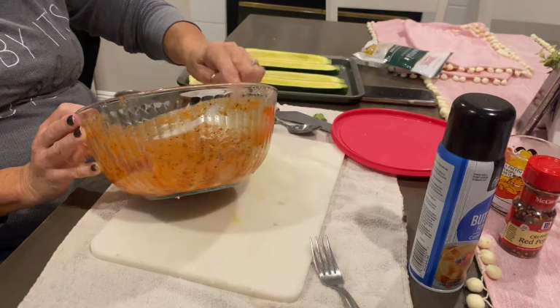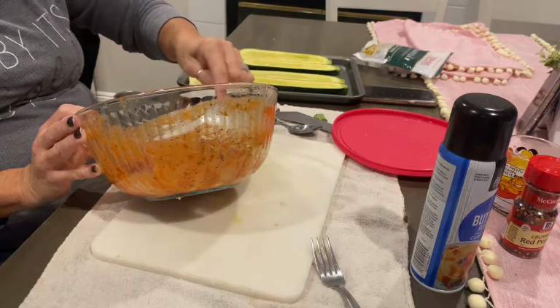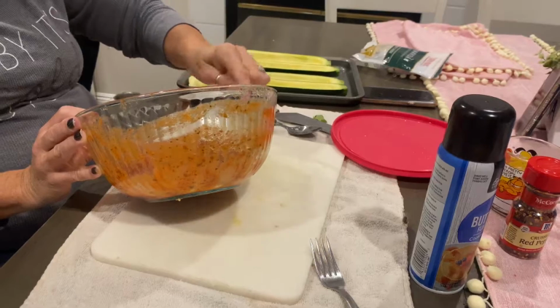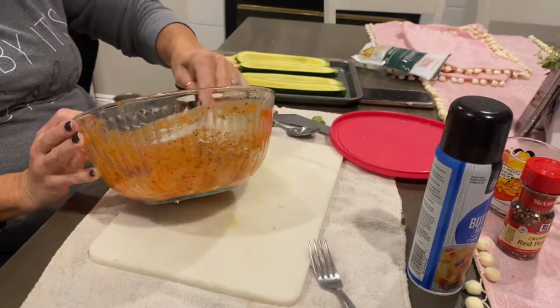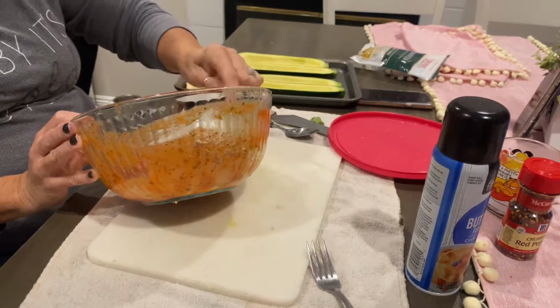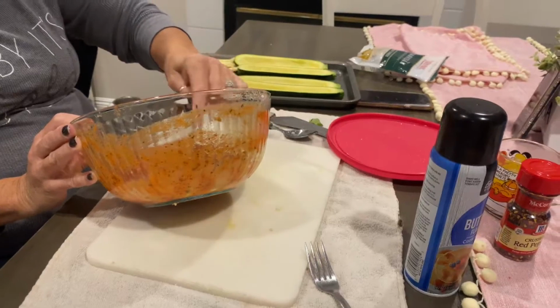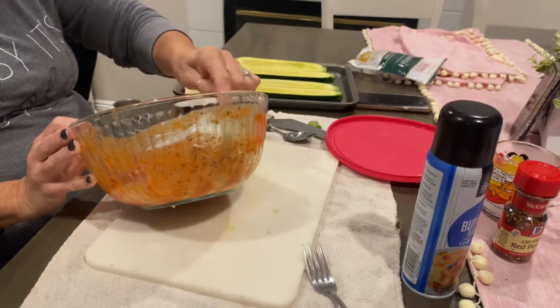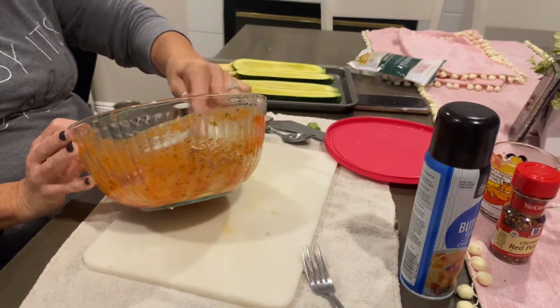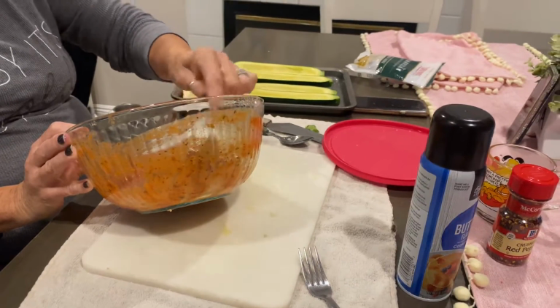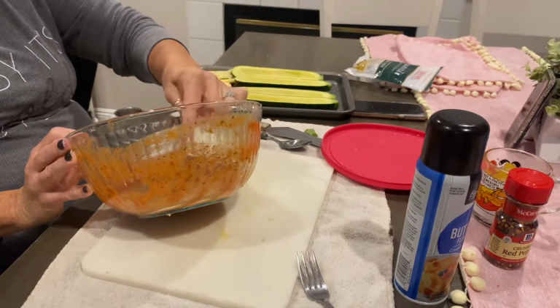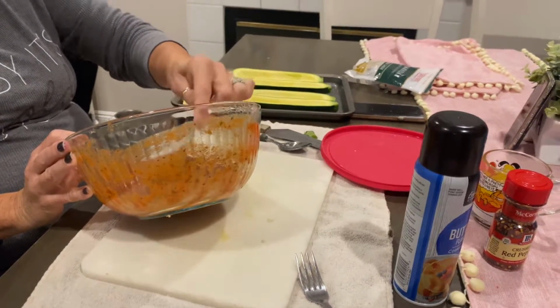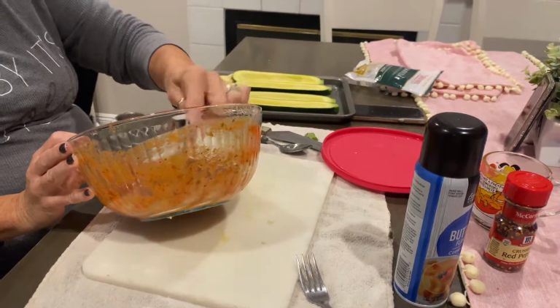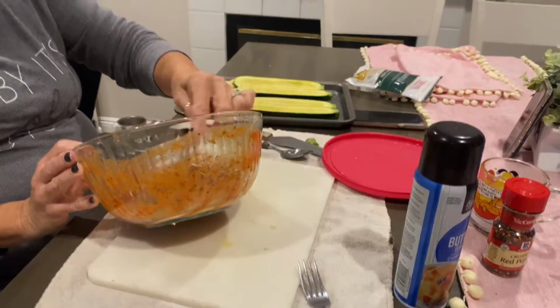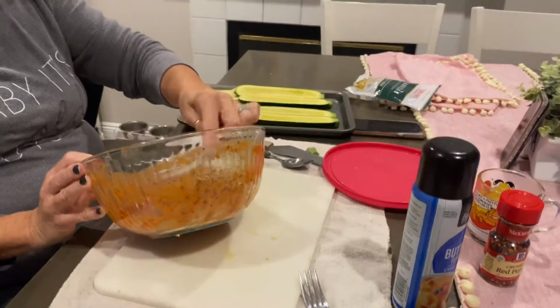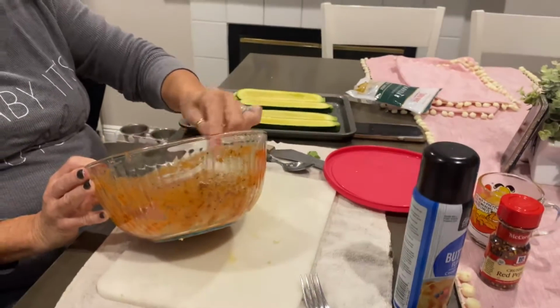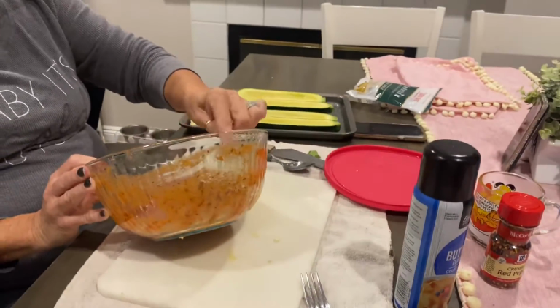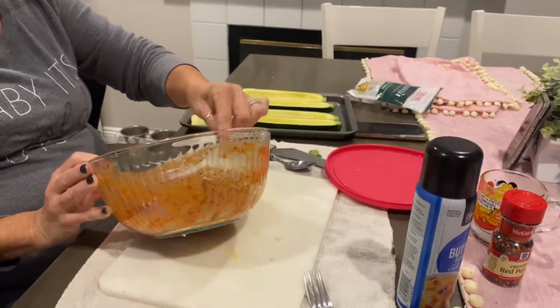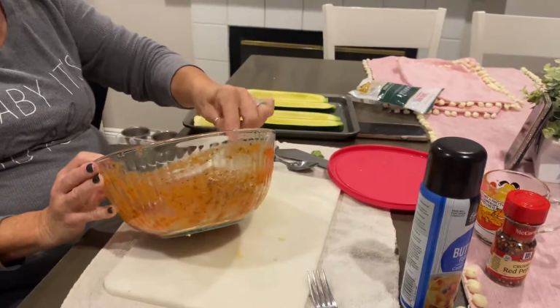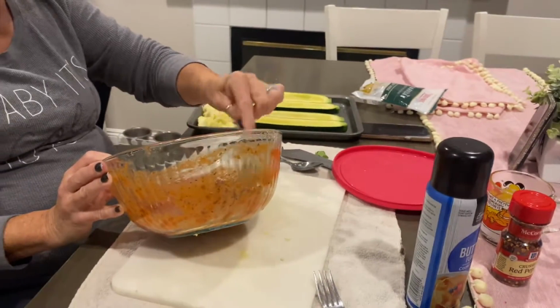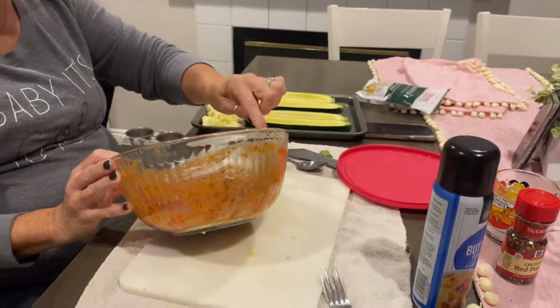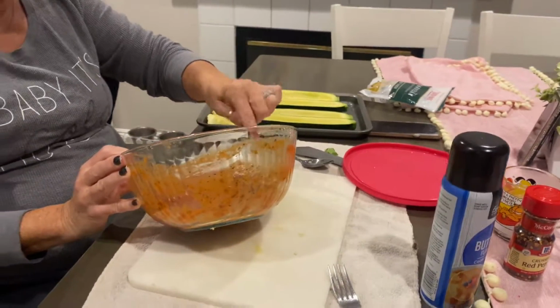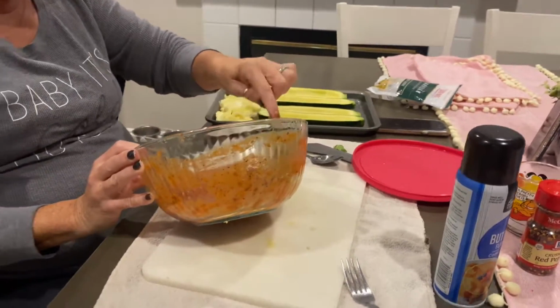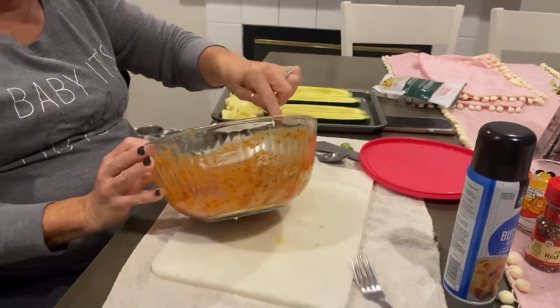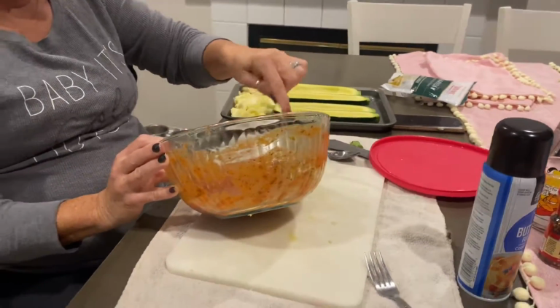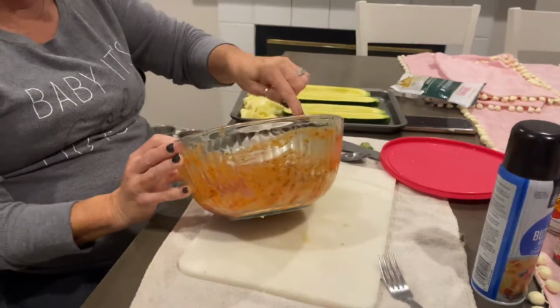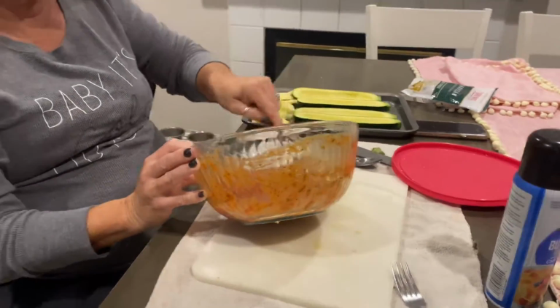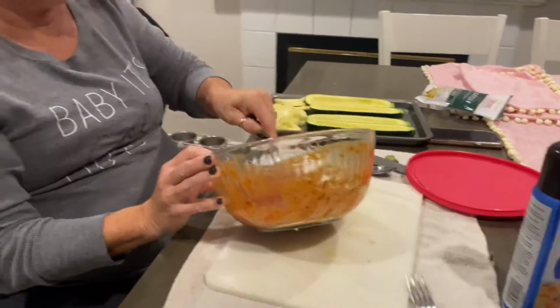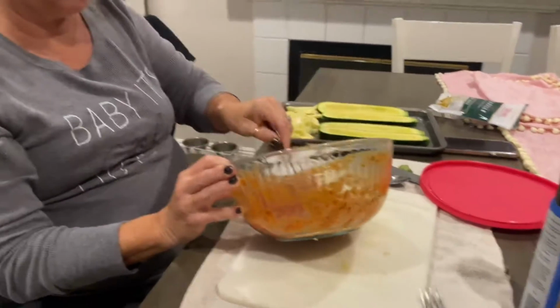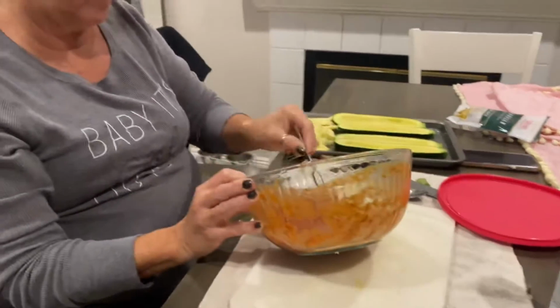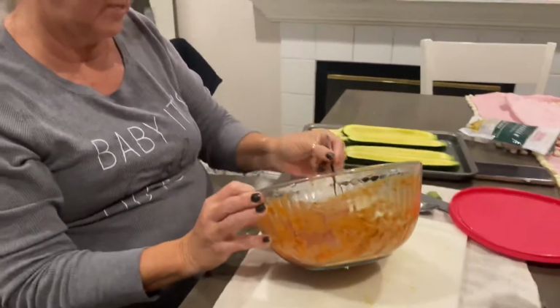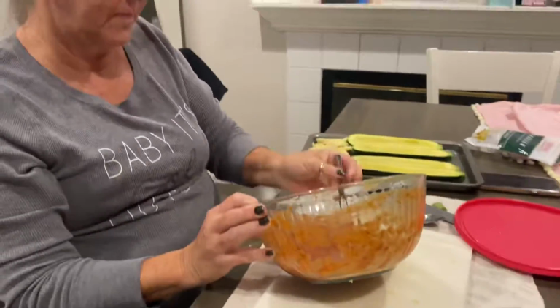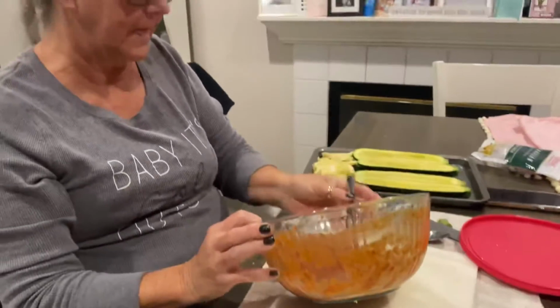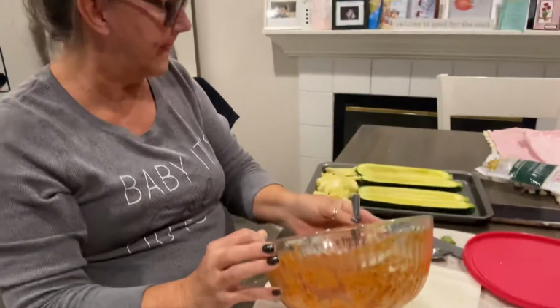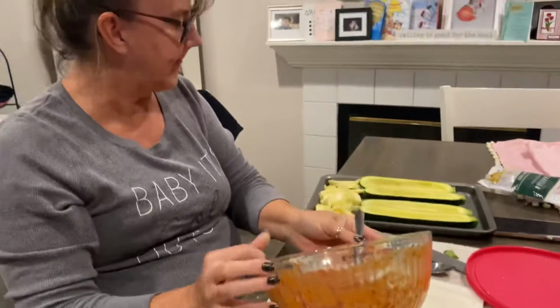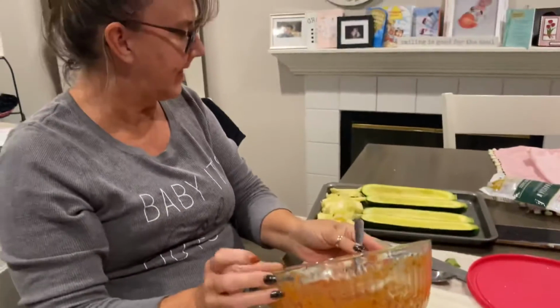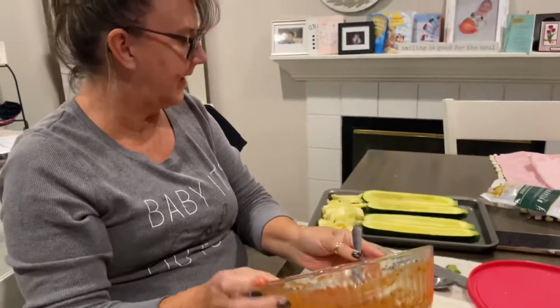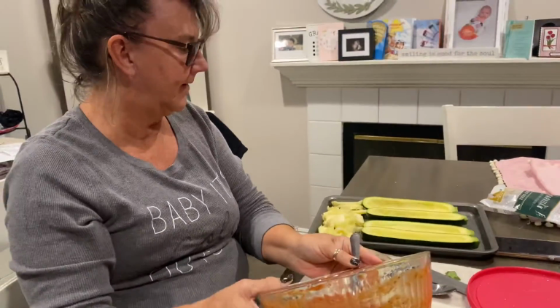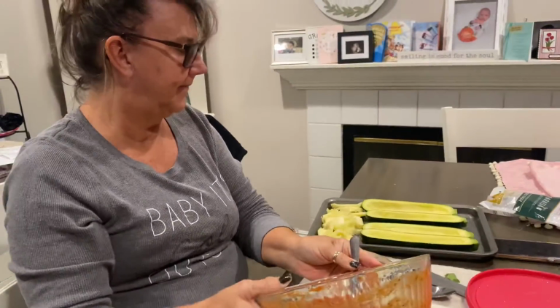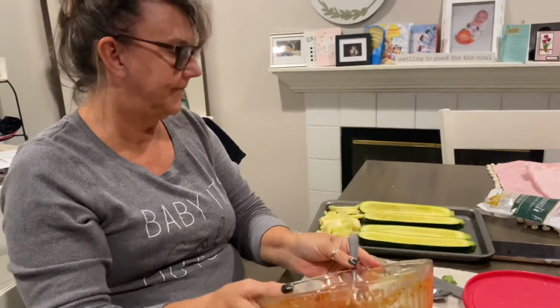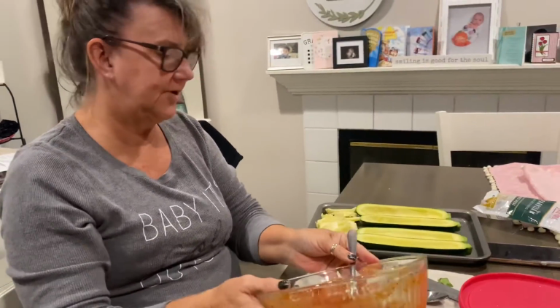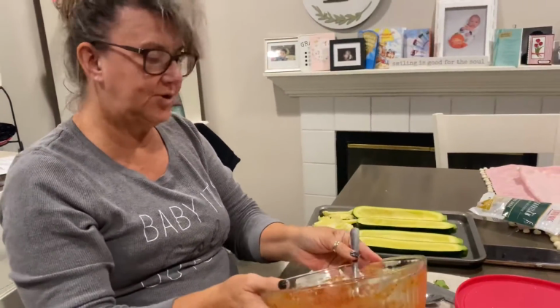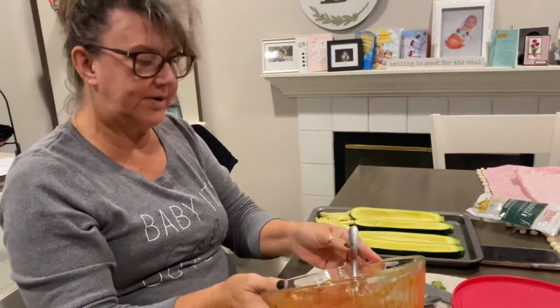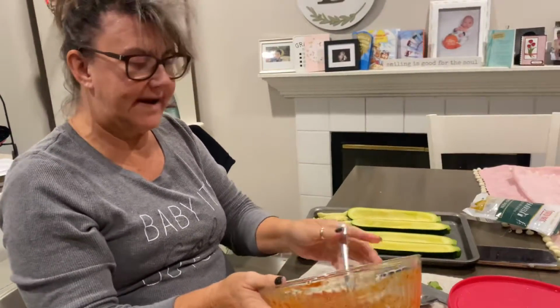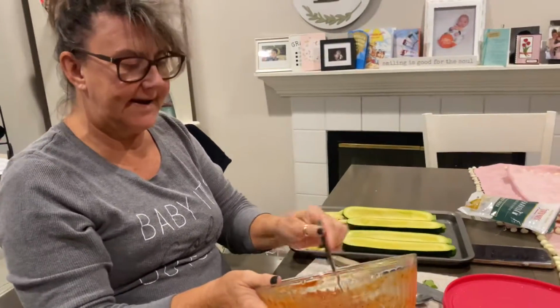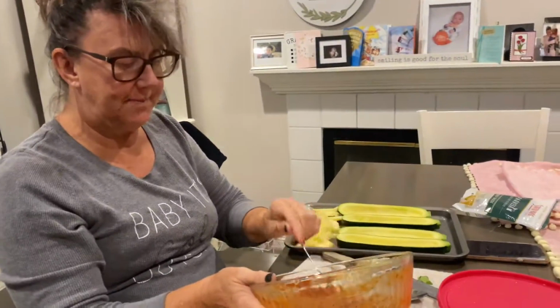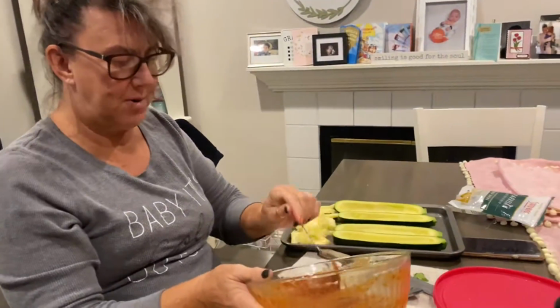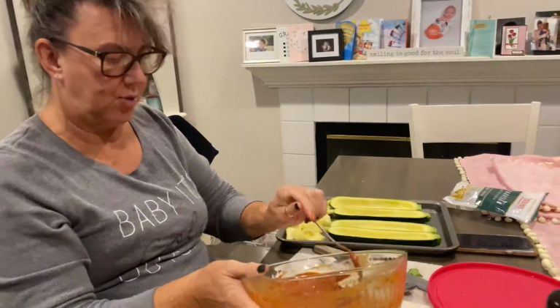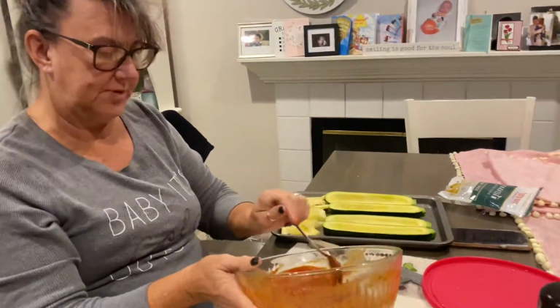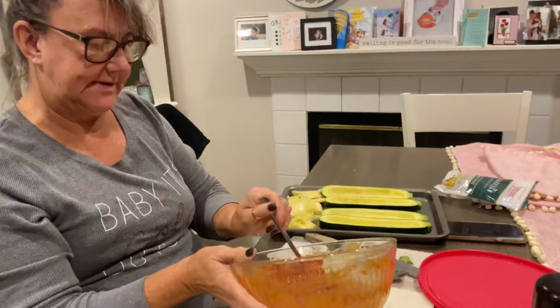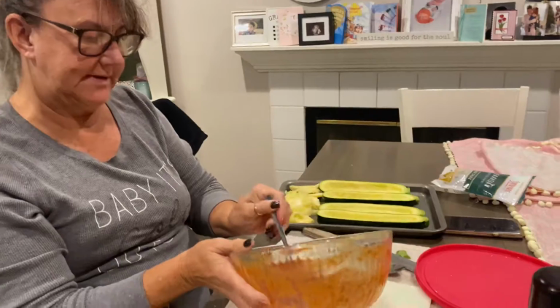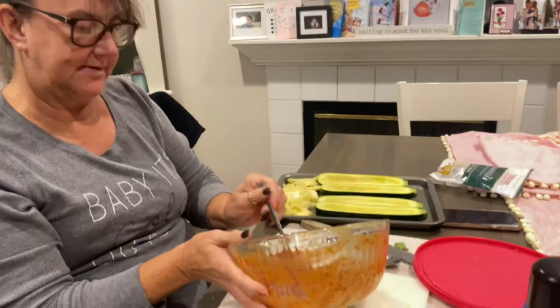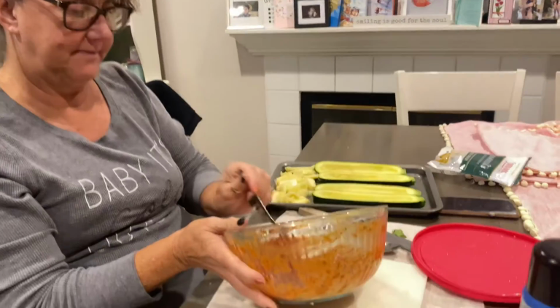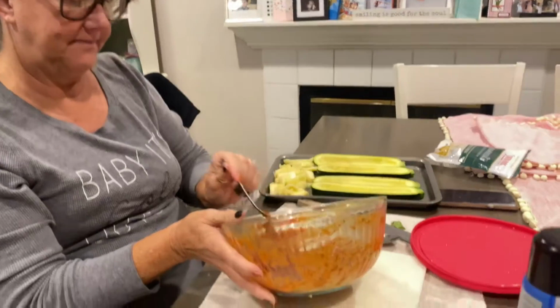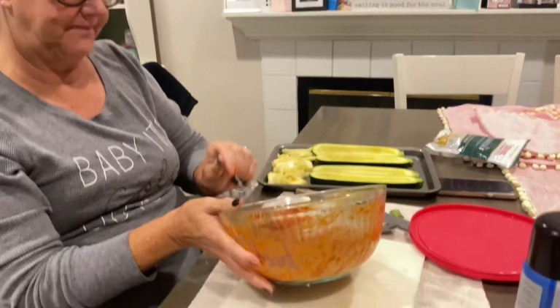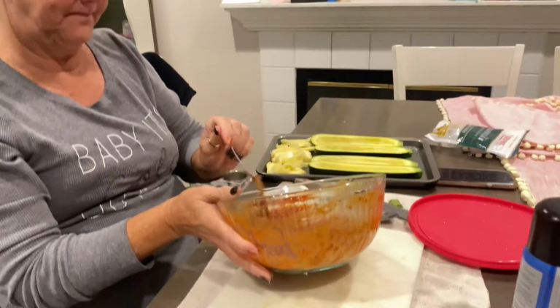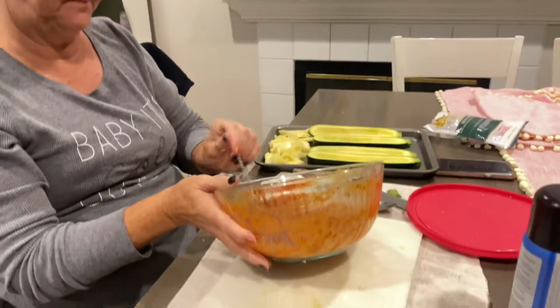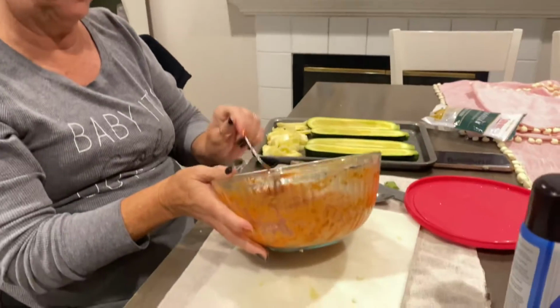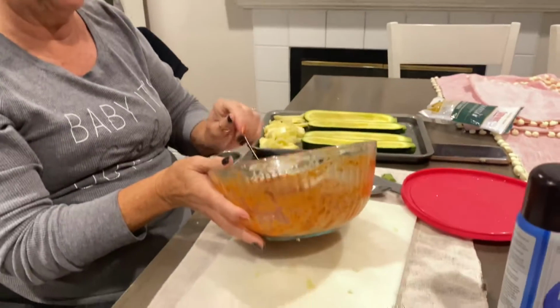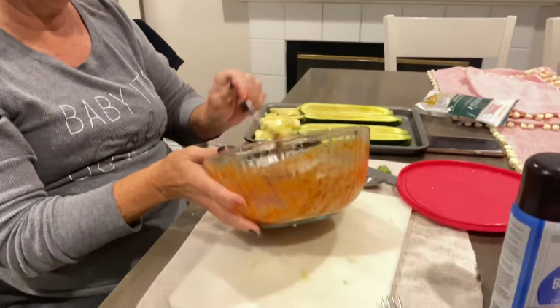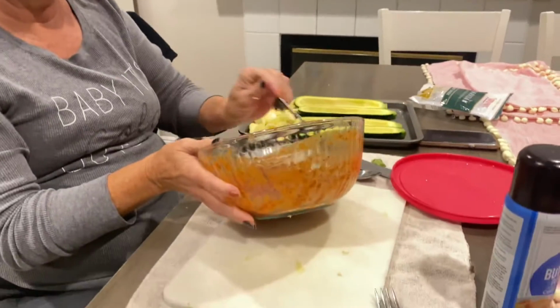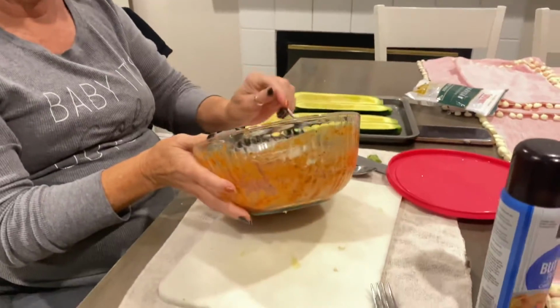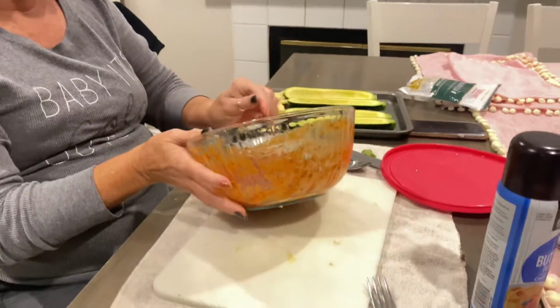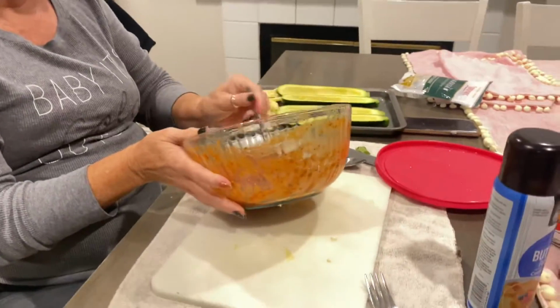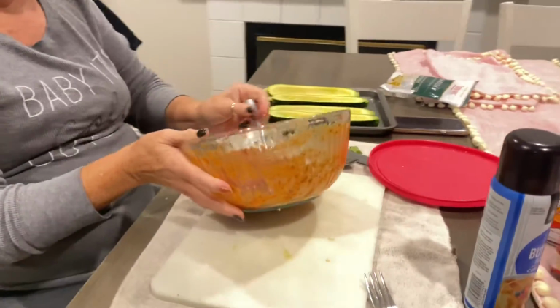All right, everybody, we are doing — what are we making now? Zucchini boats. Zucchini boats.